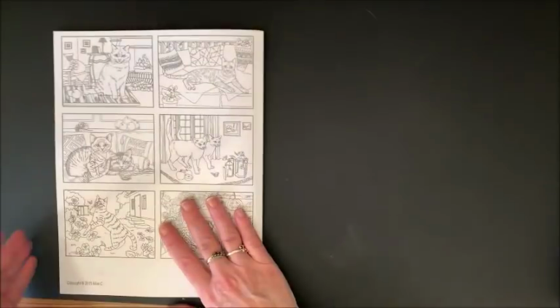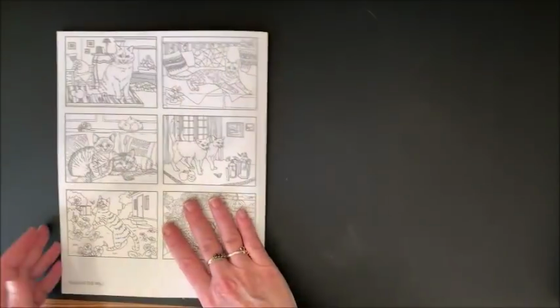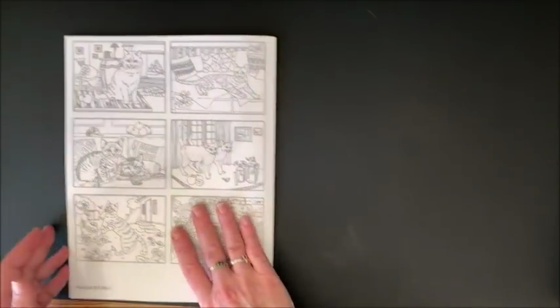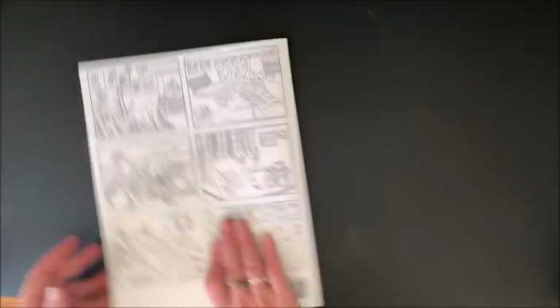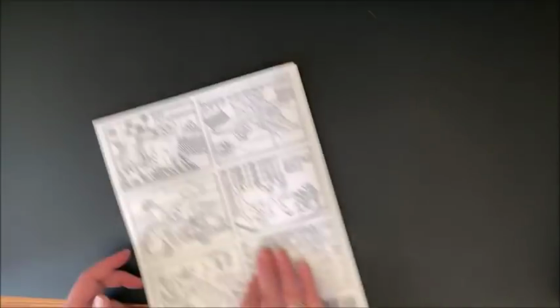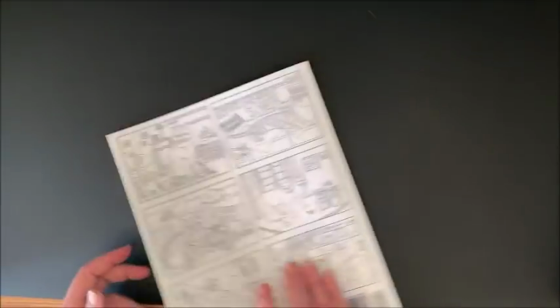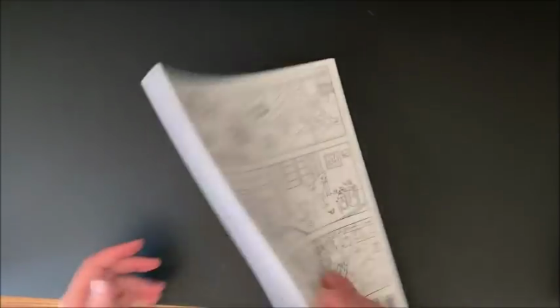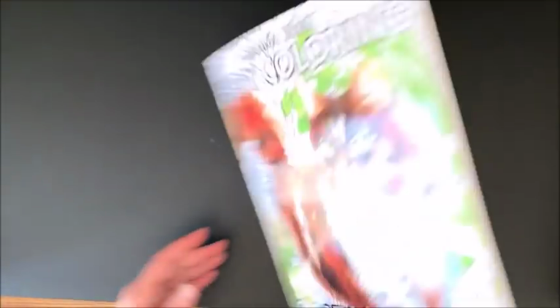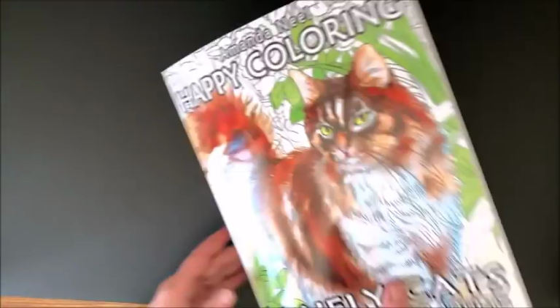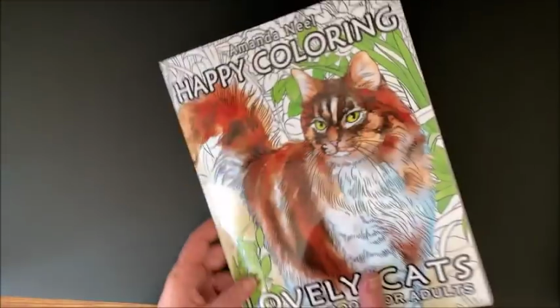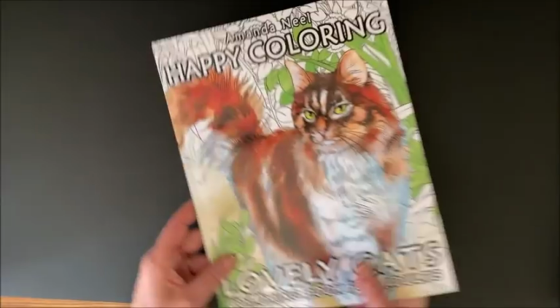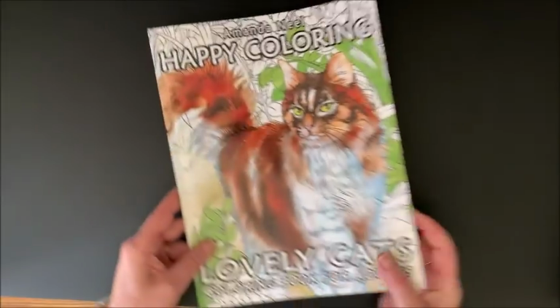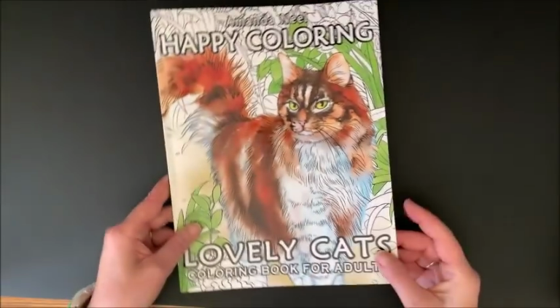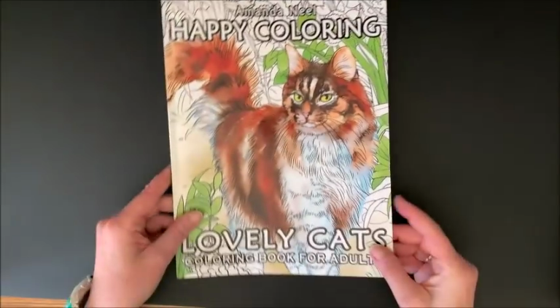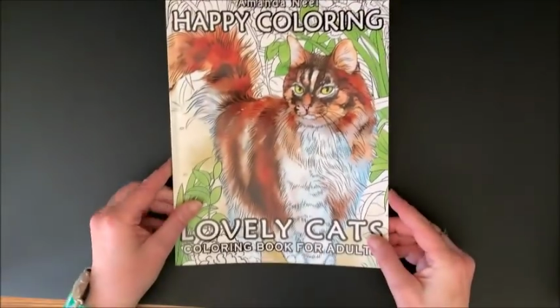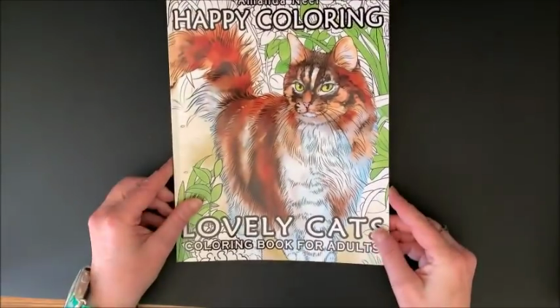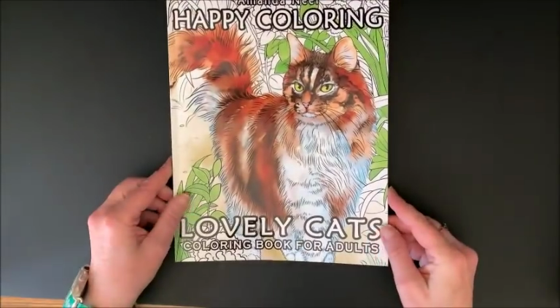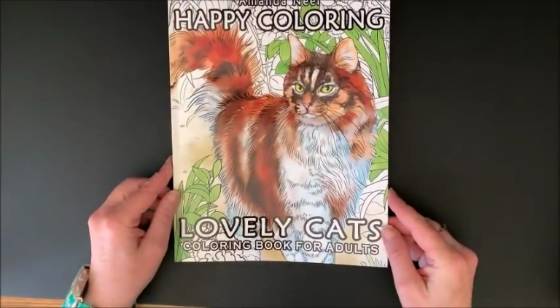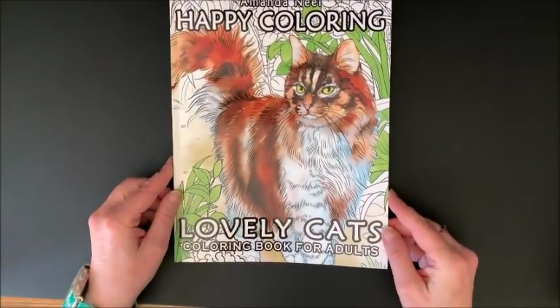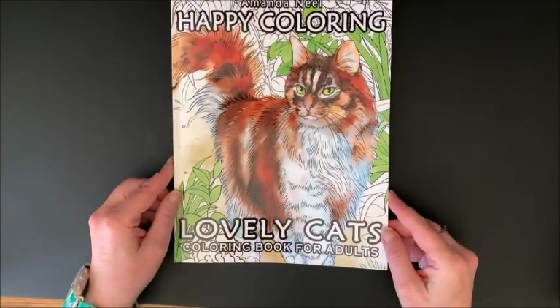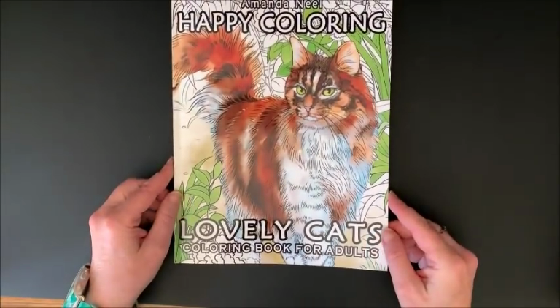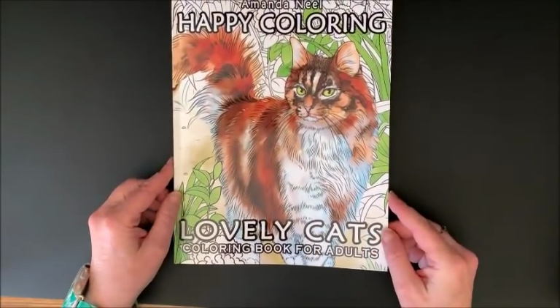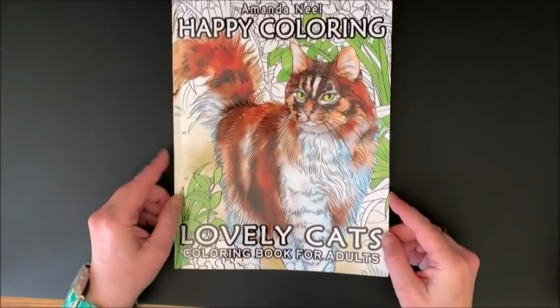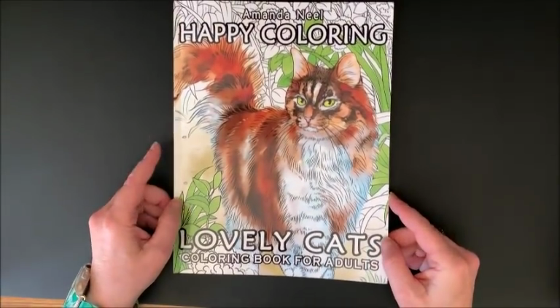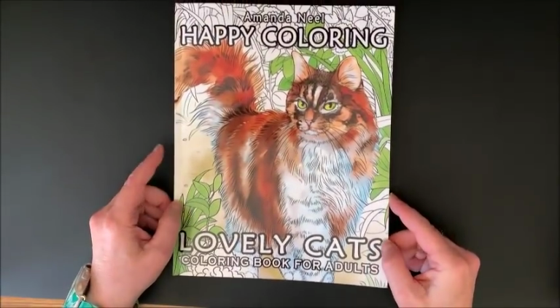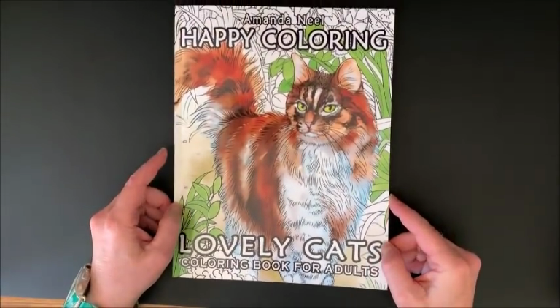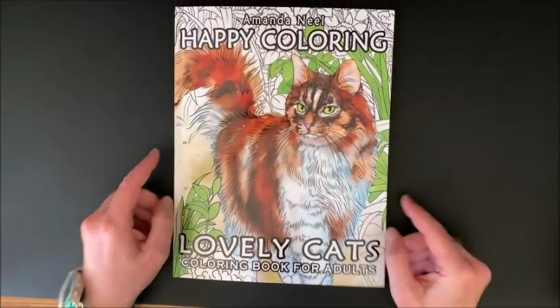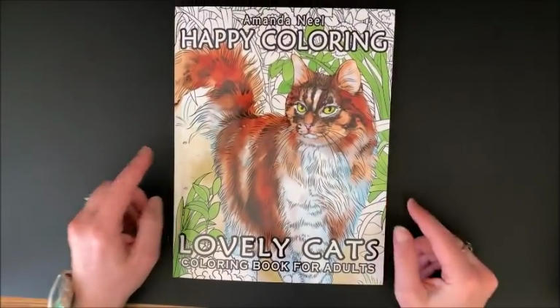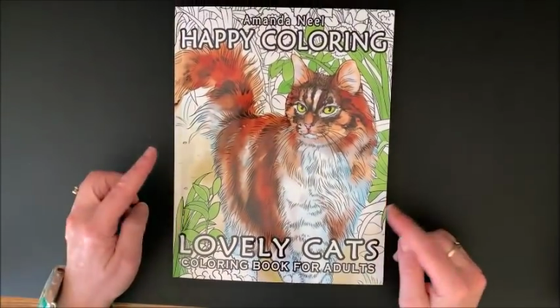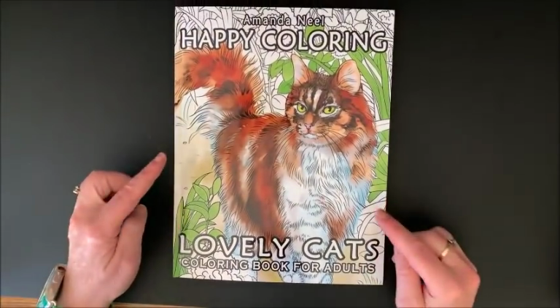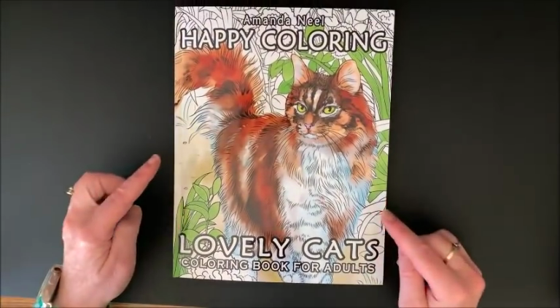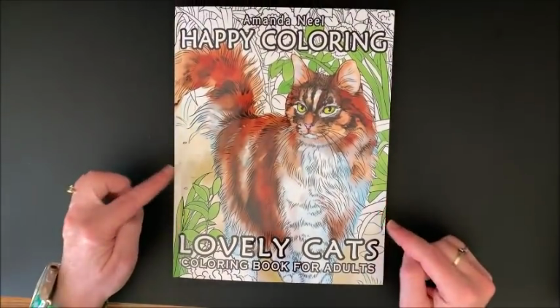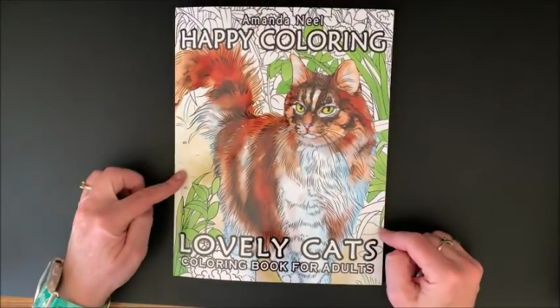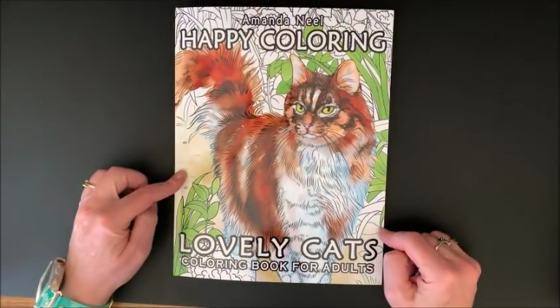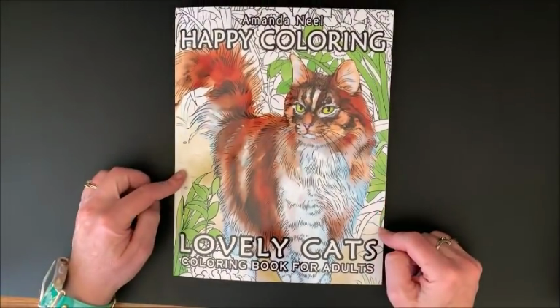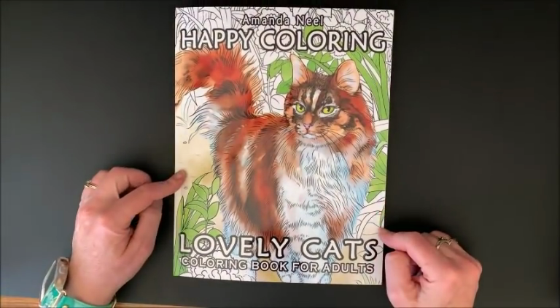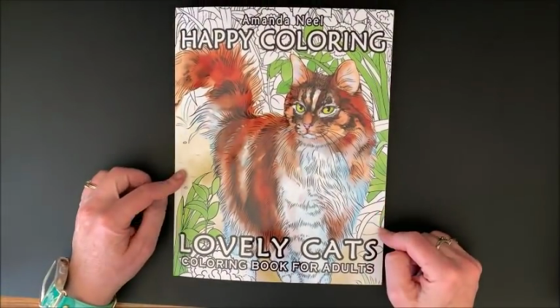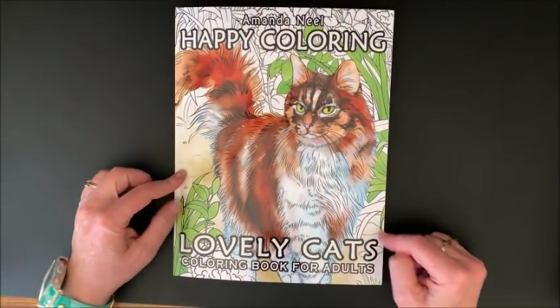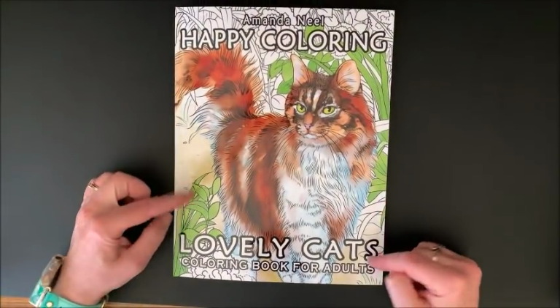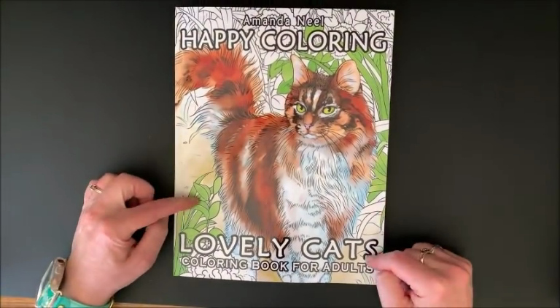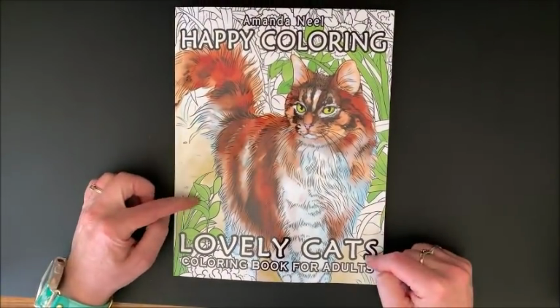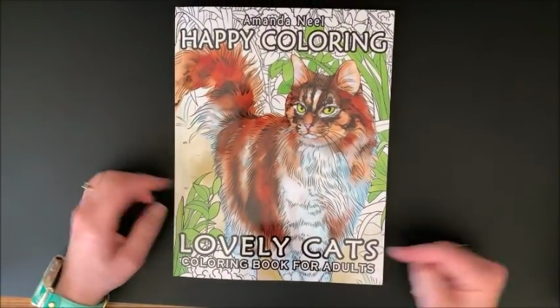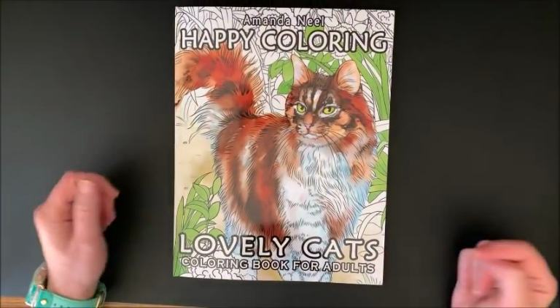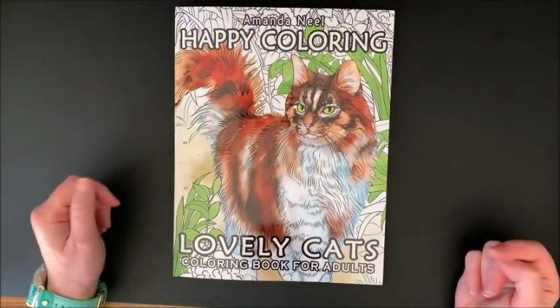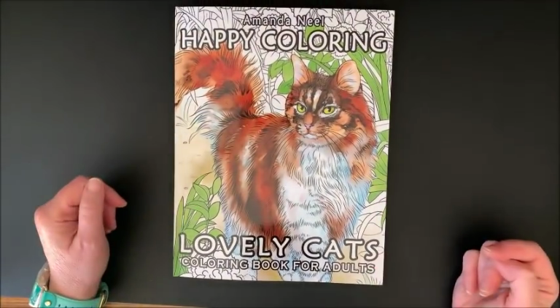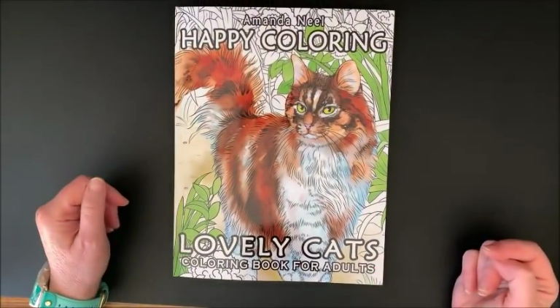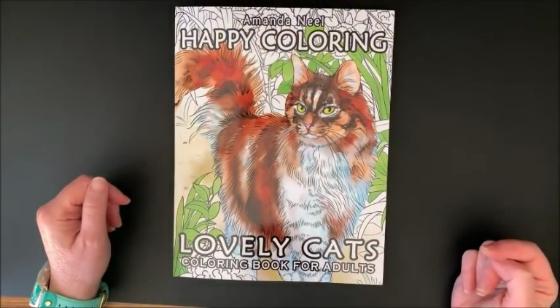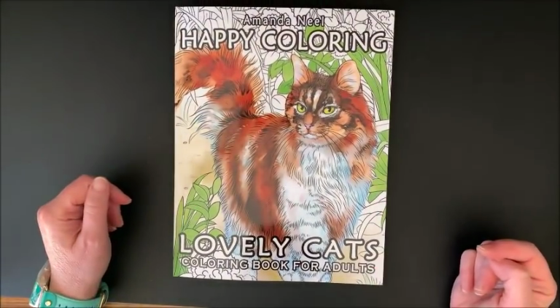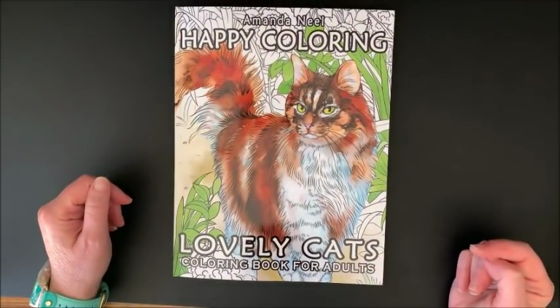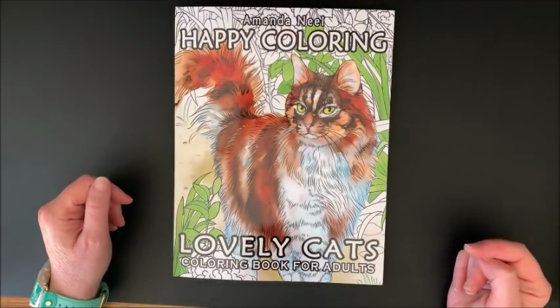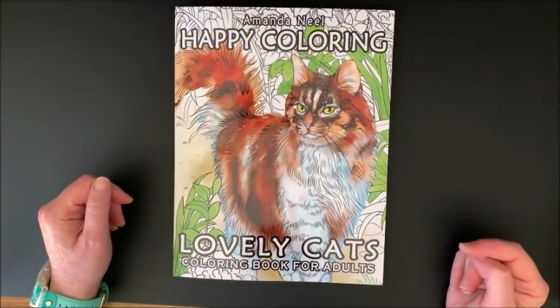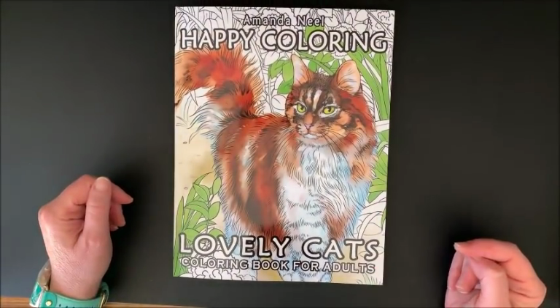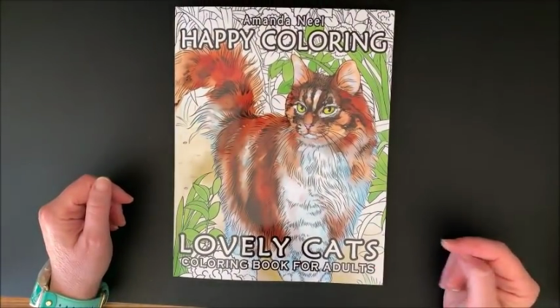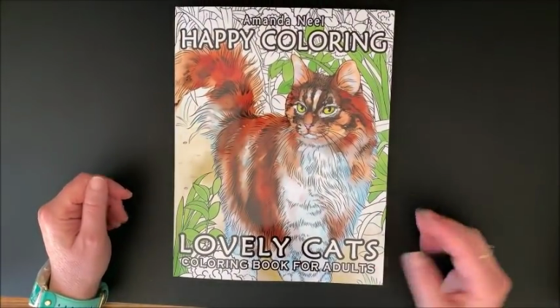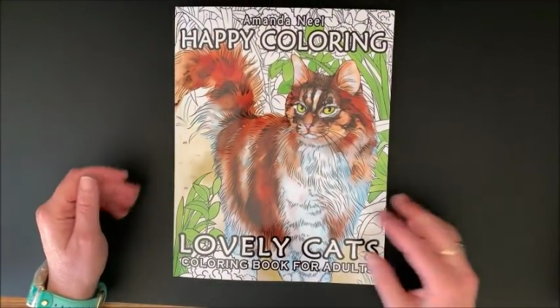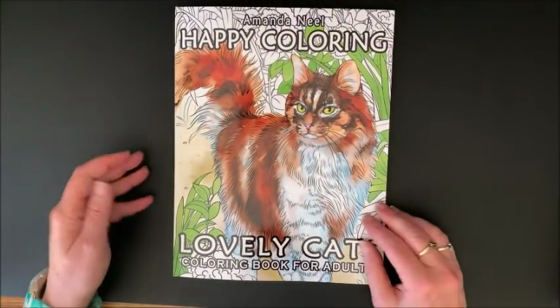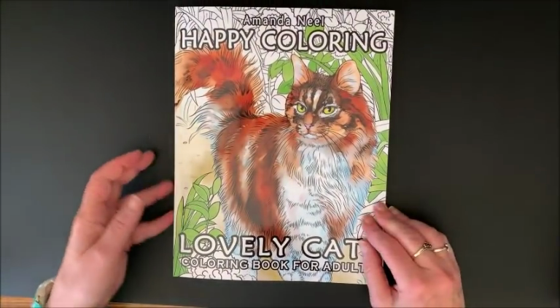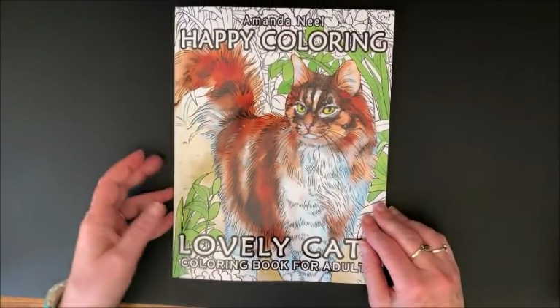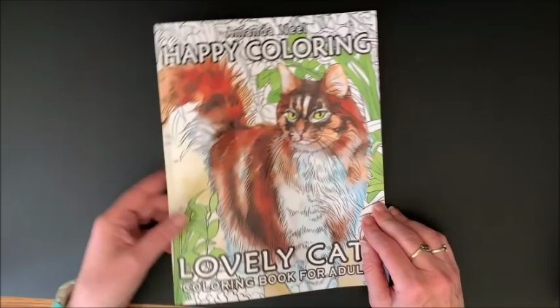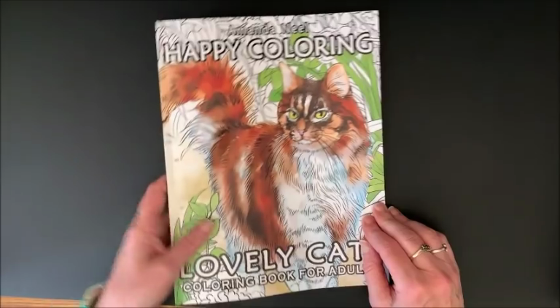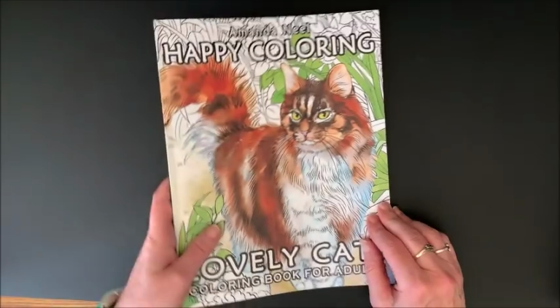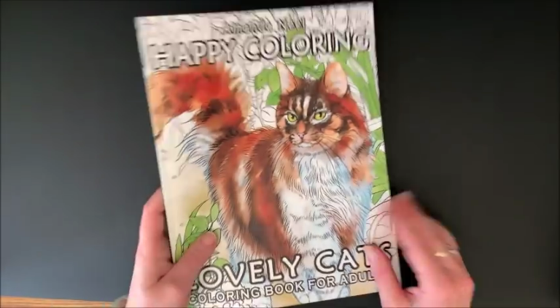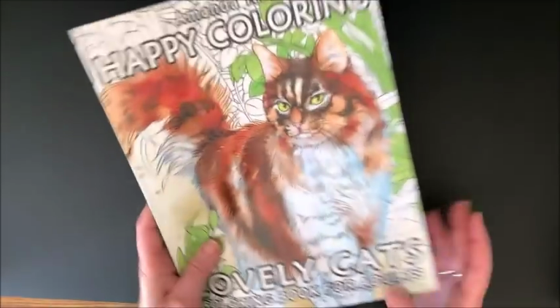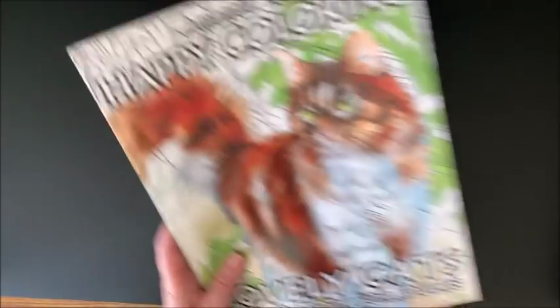So this is Happy Coloring, and this one's called Lovely Cats by Amanda Neal.